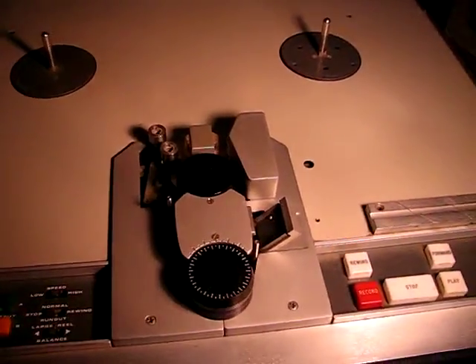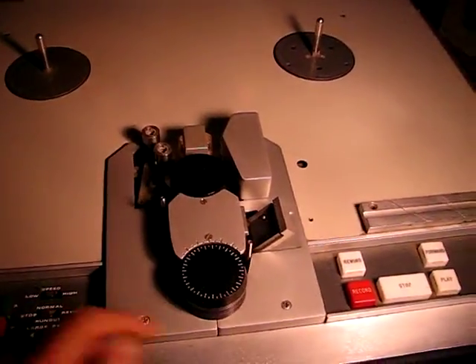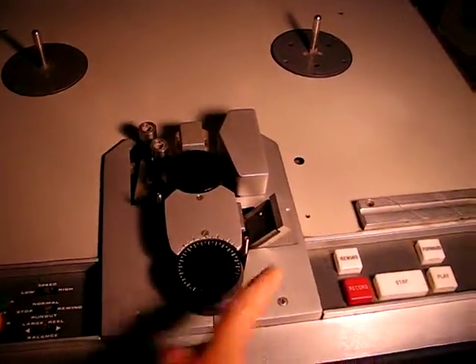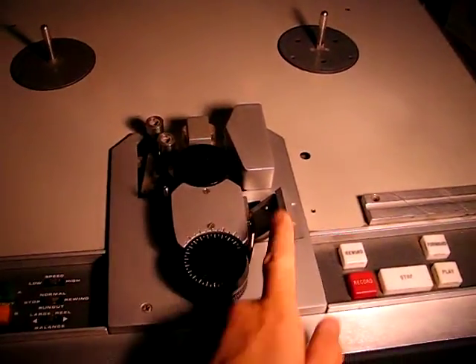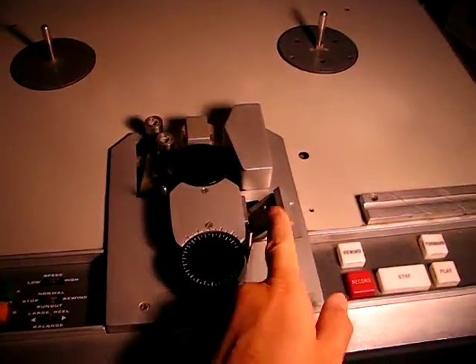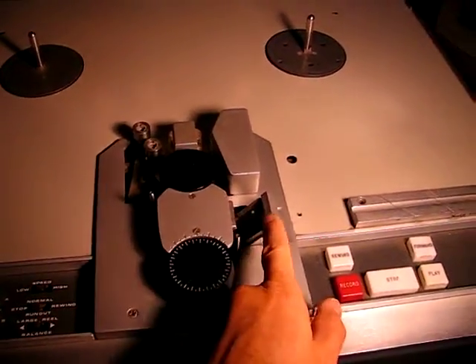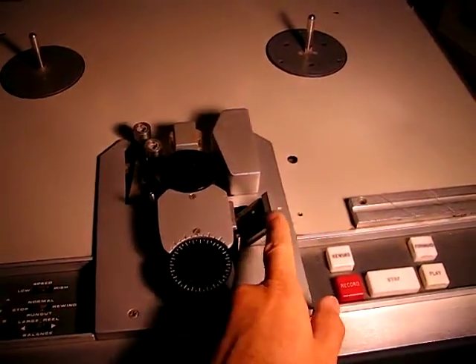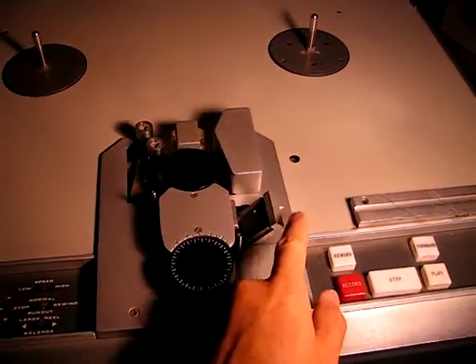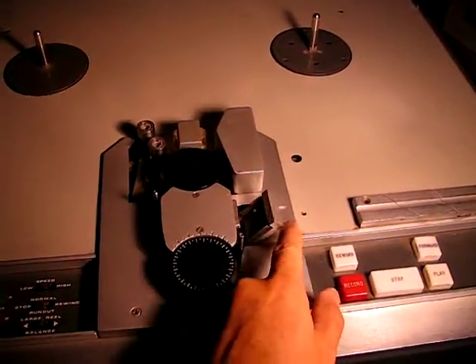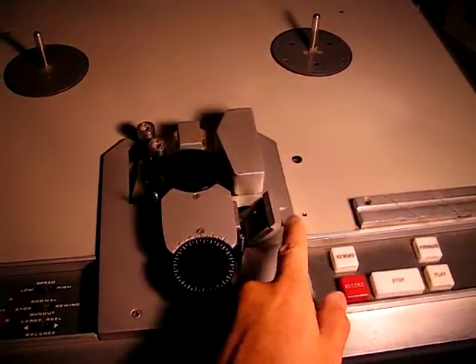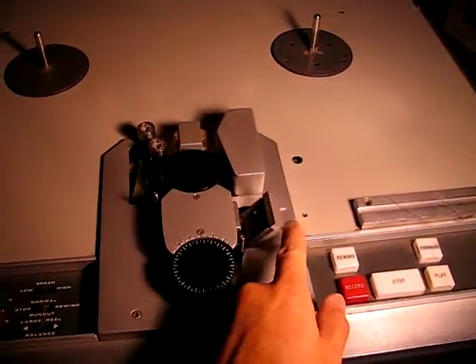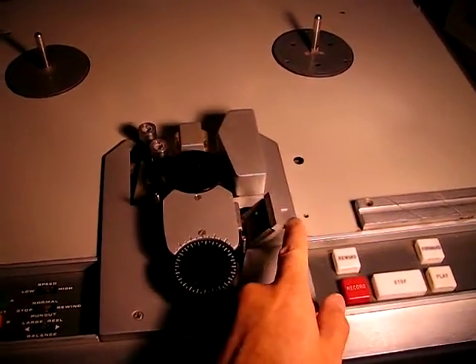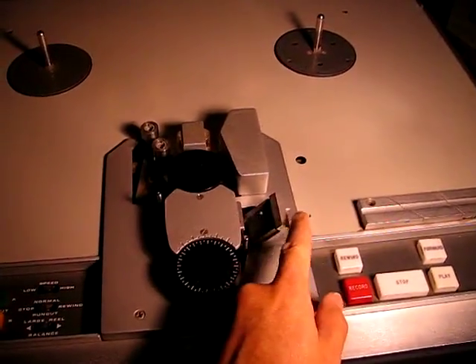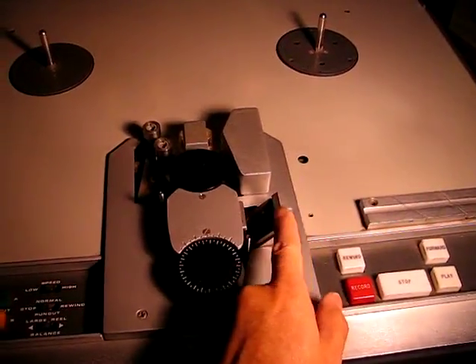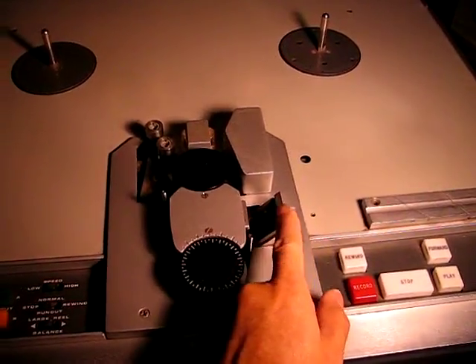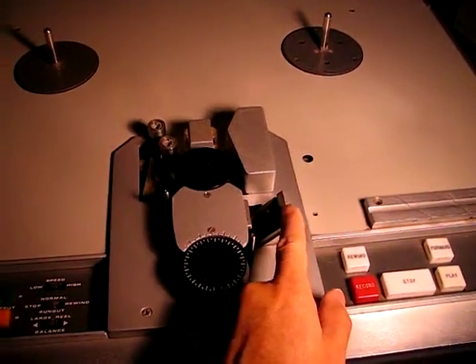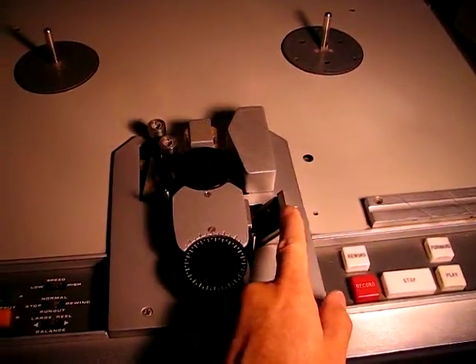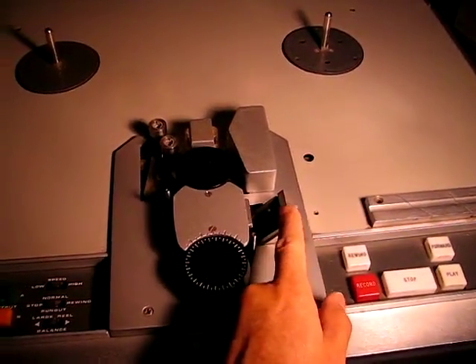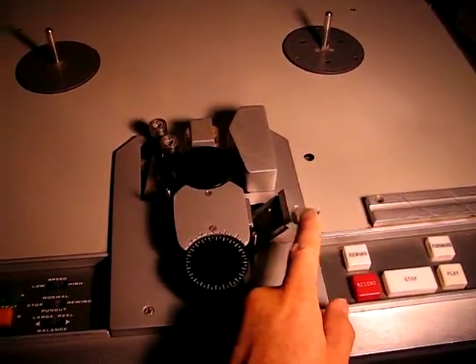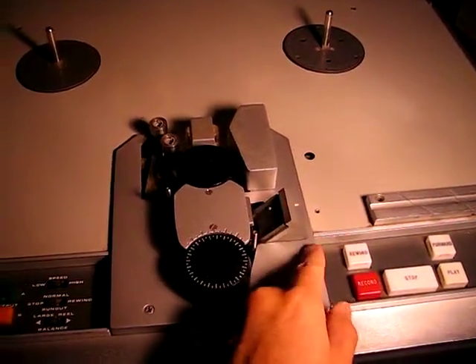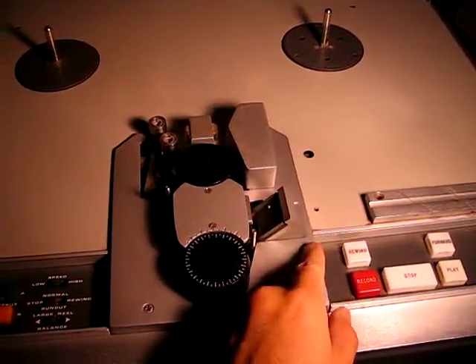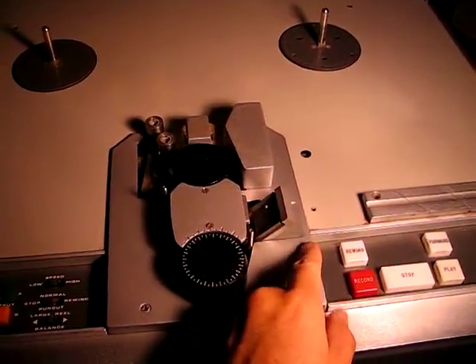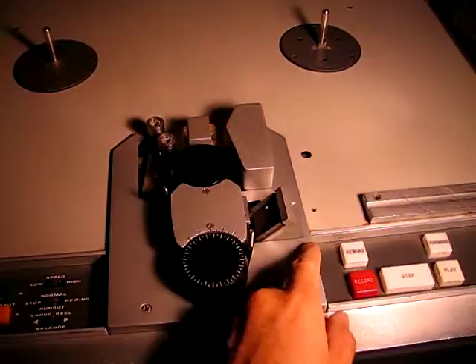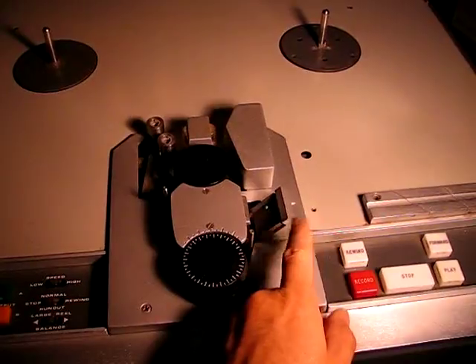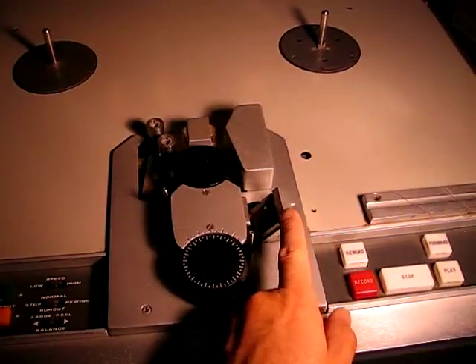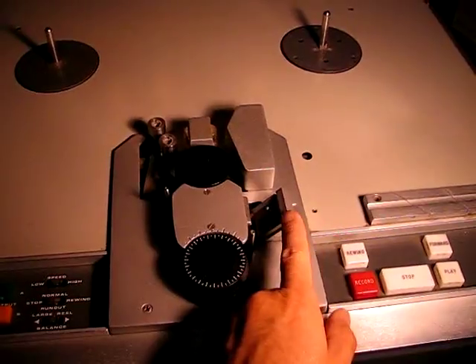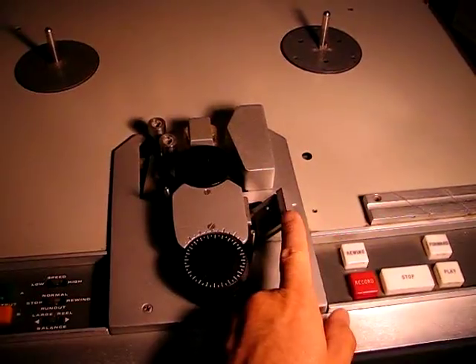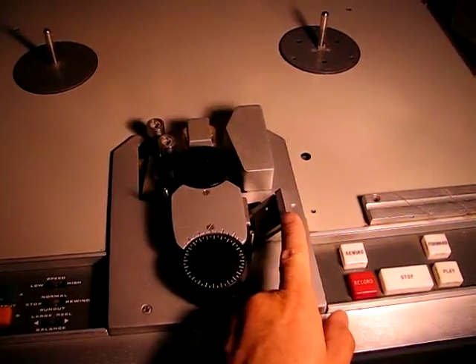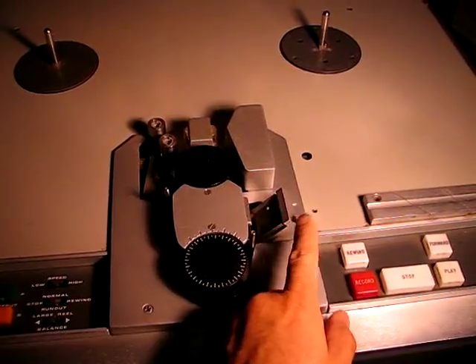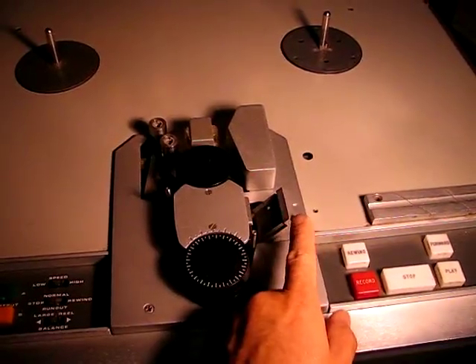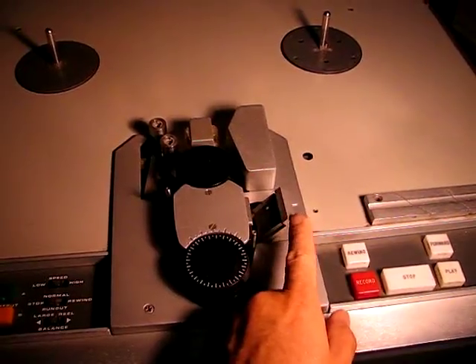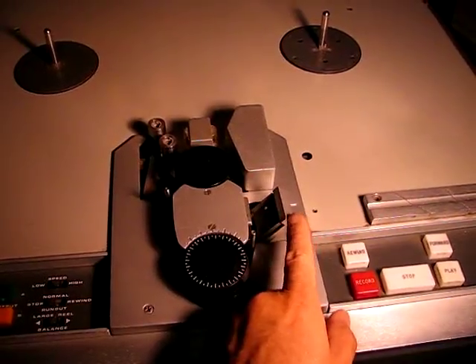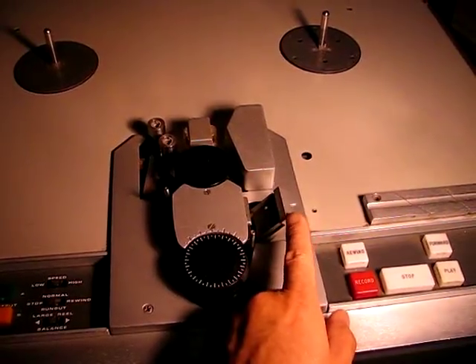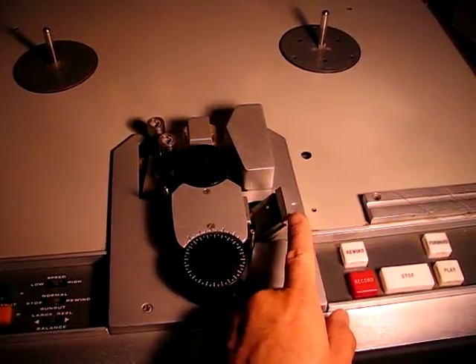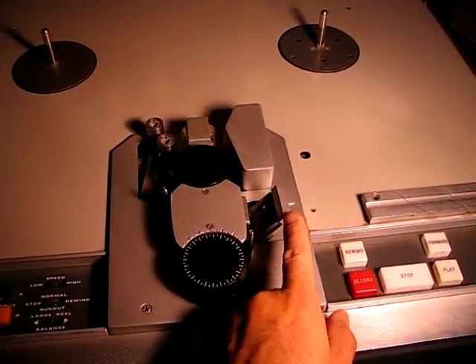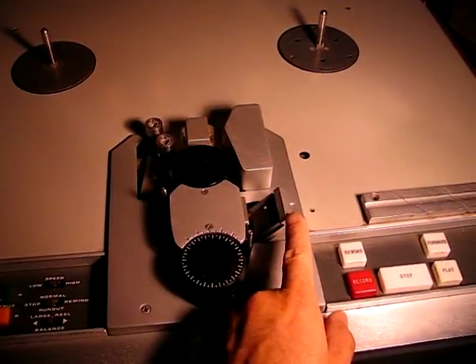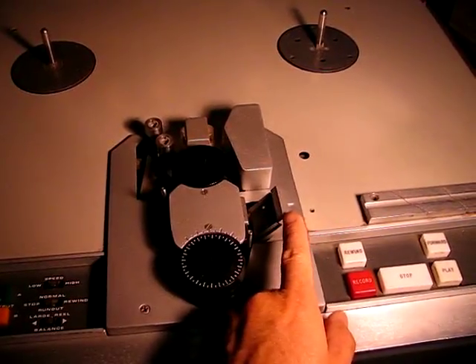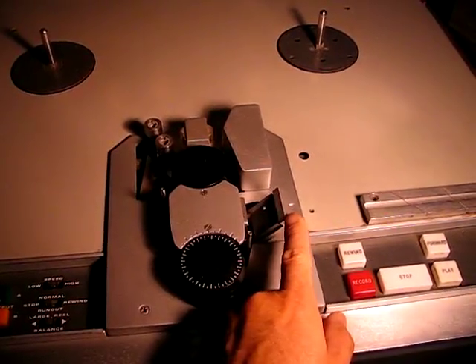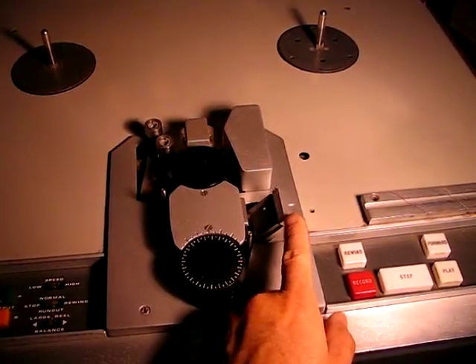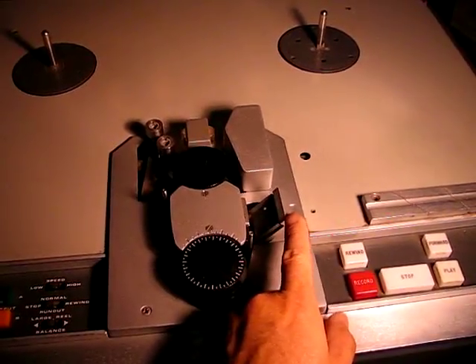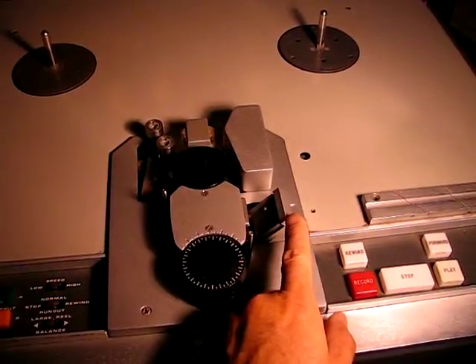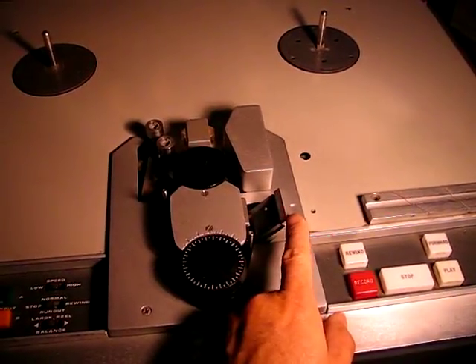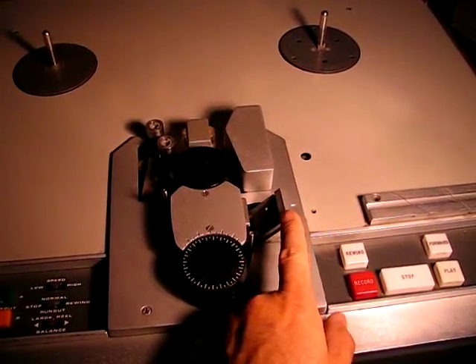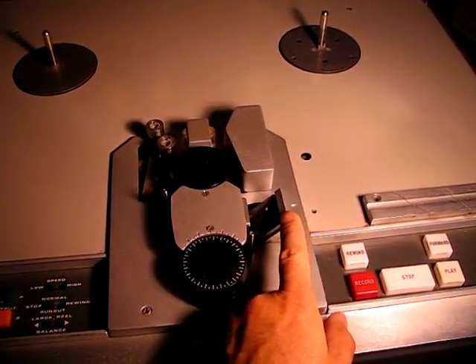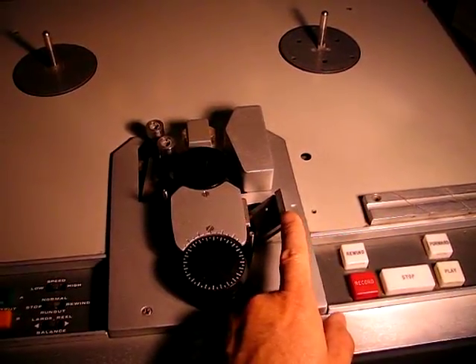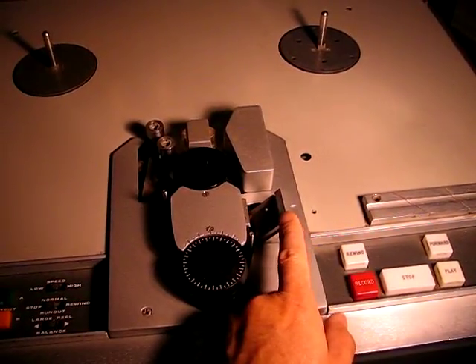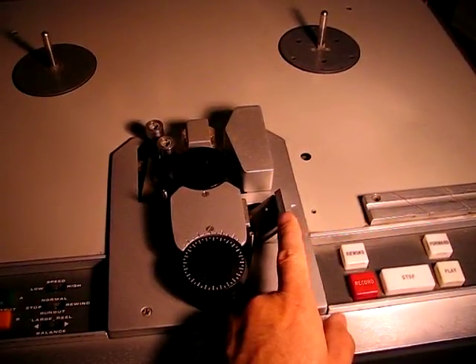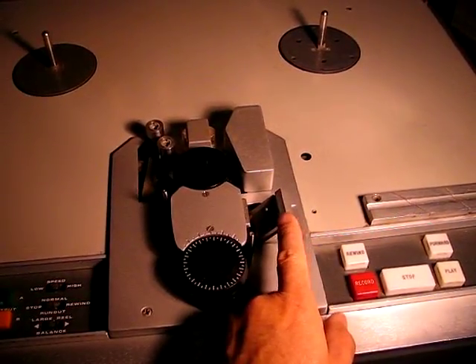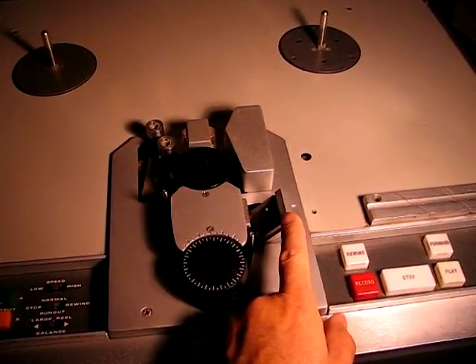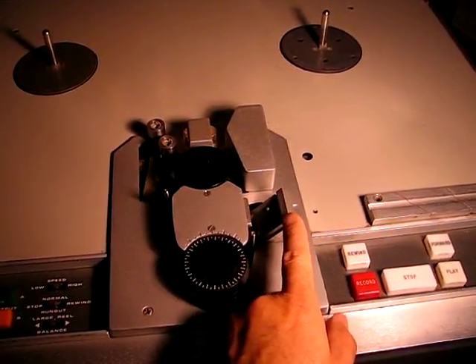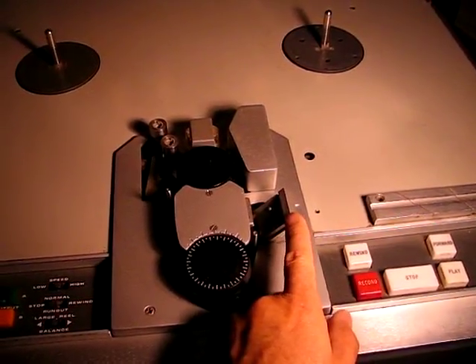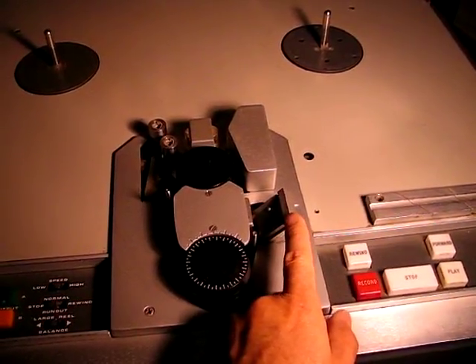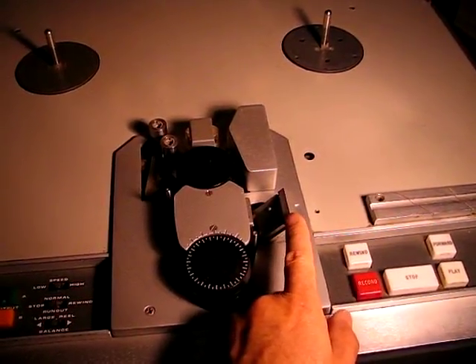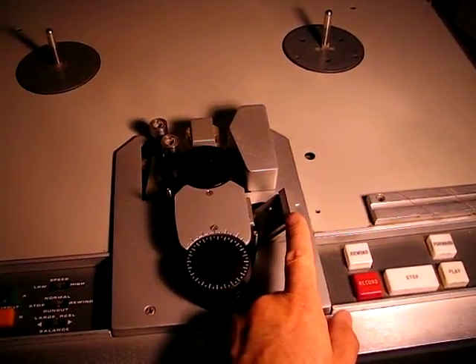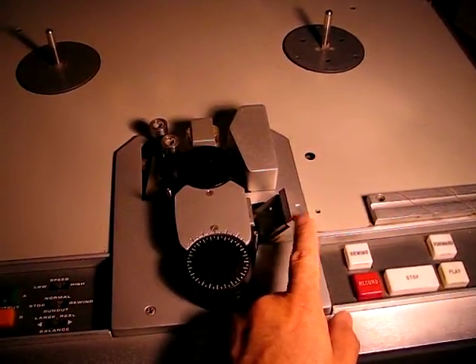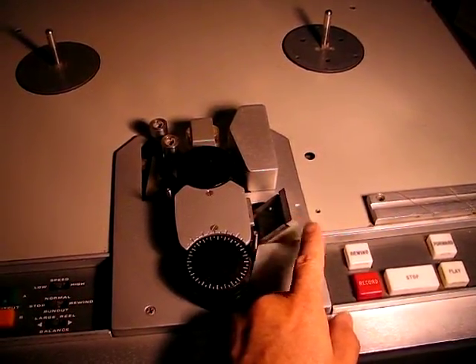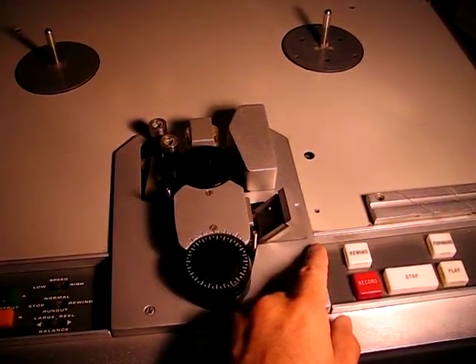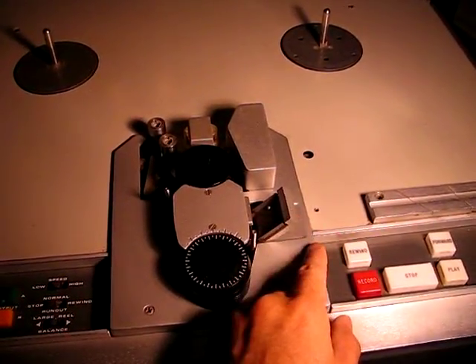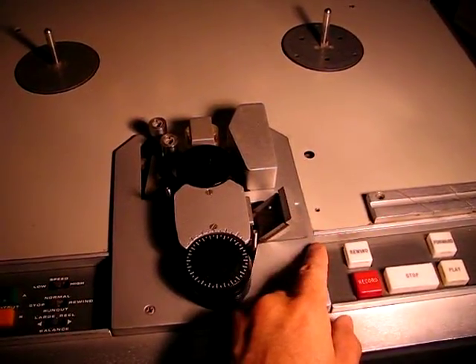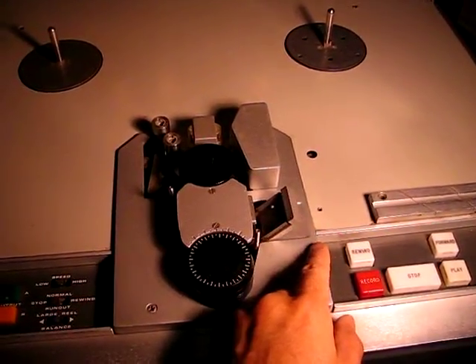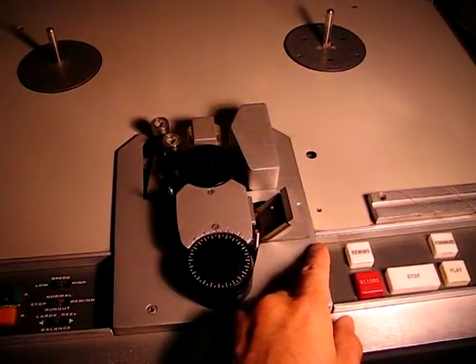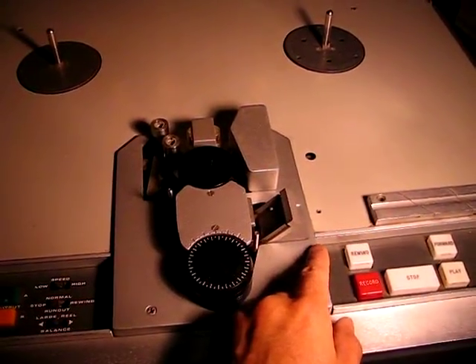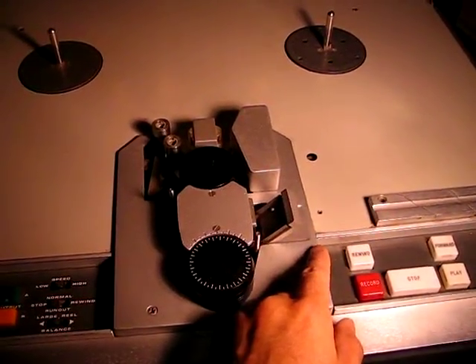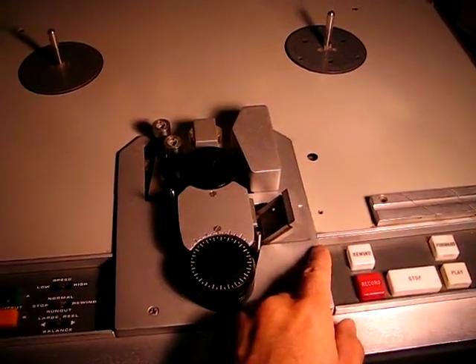This is another cute little thing — this little solenoid-operated, dashpot-damped gate.